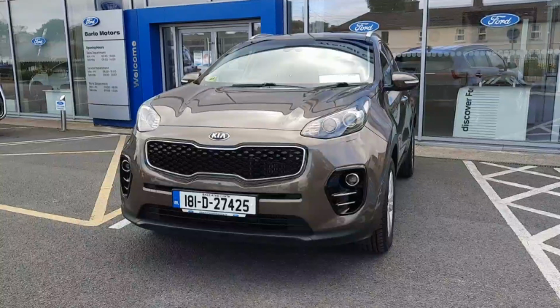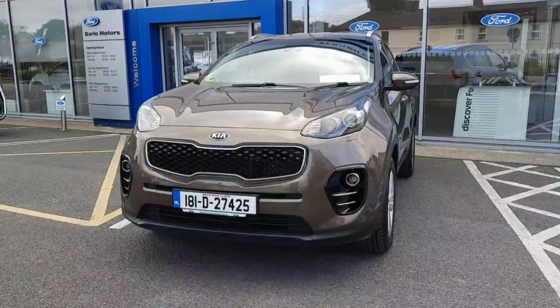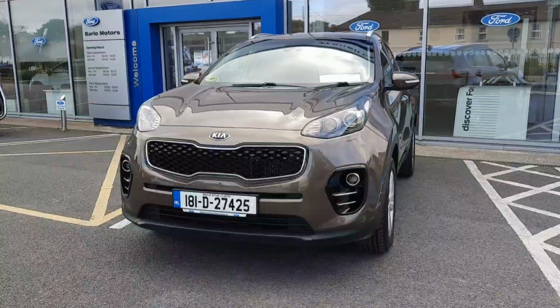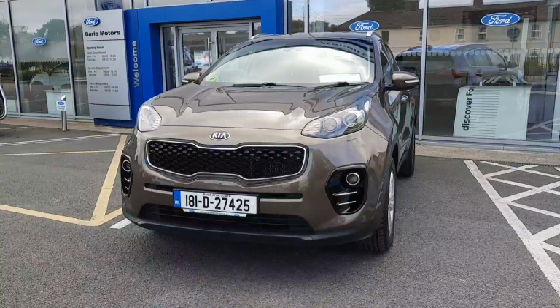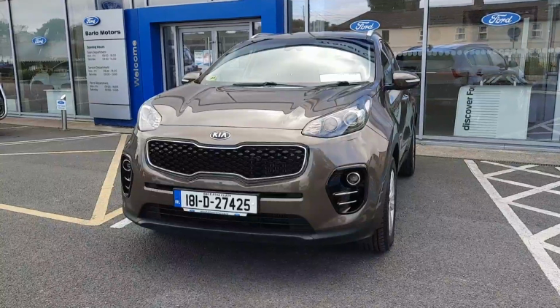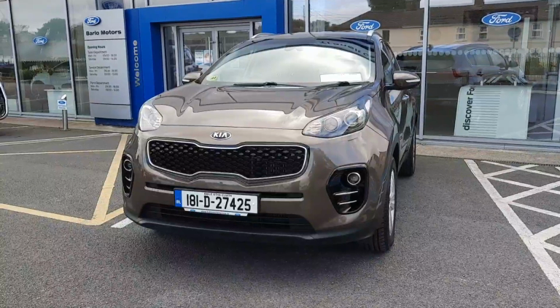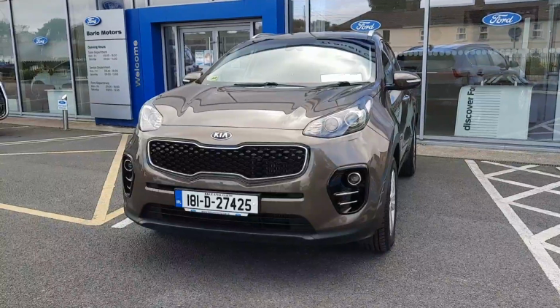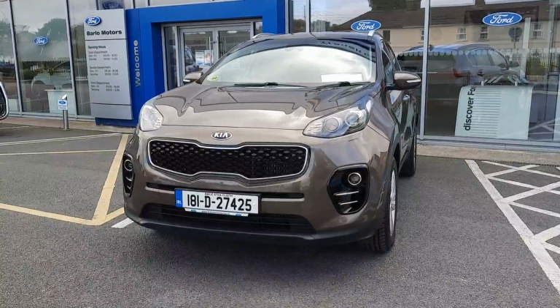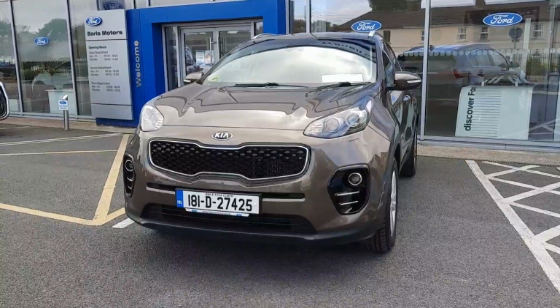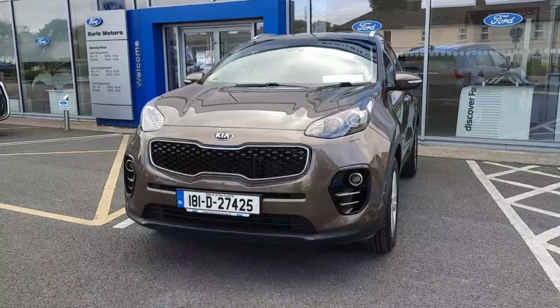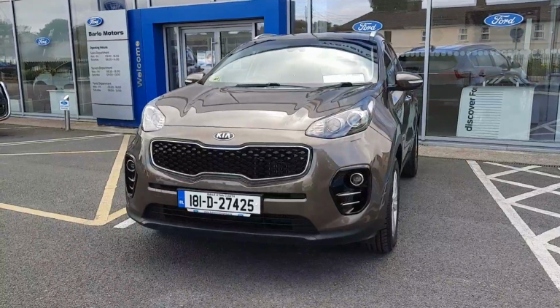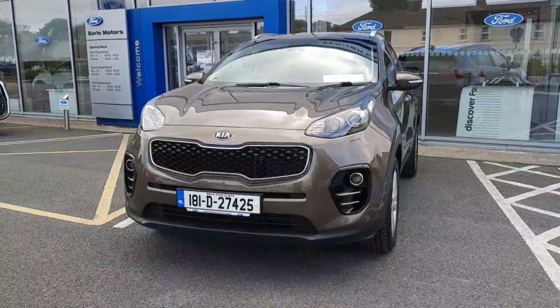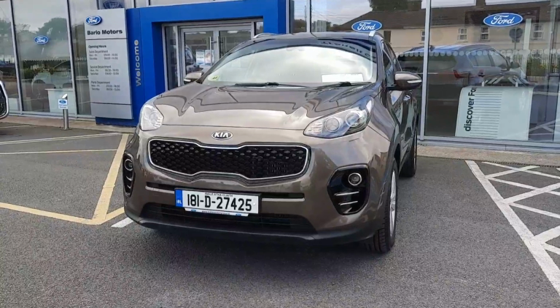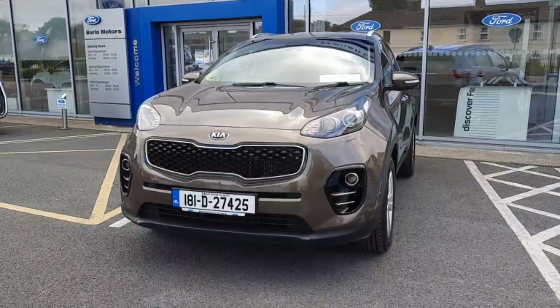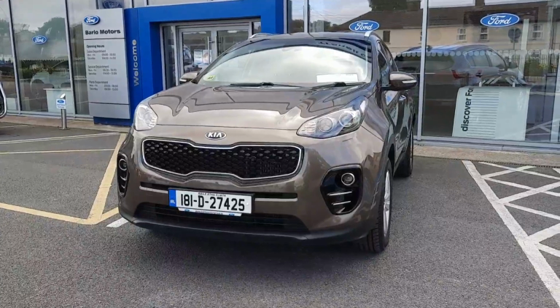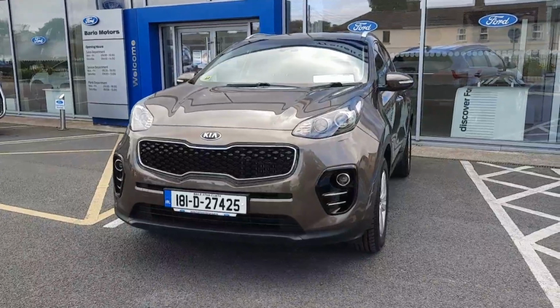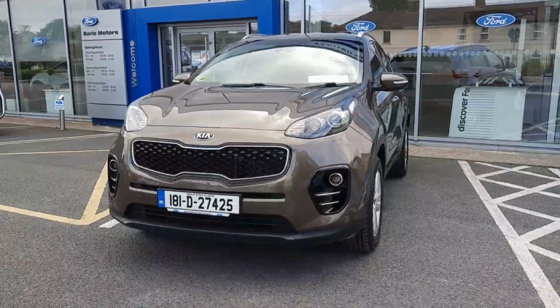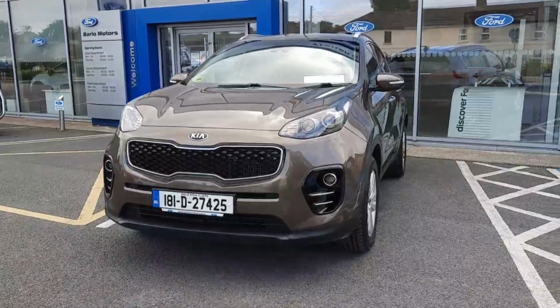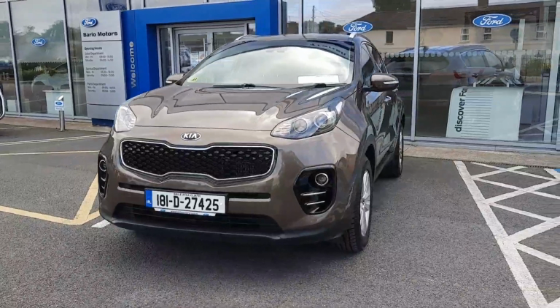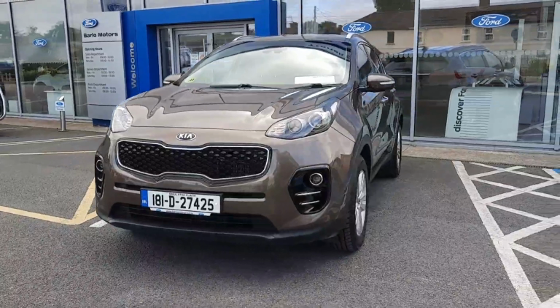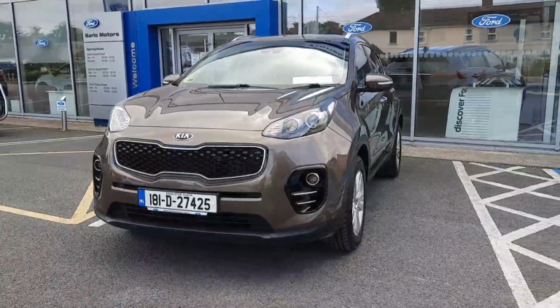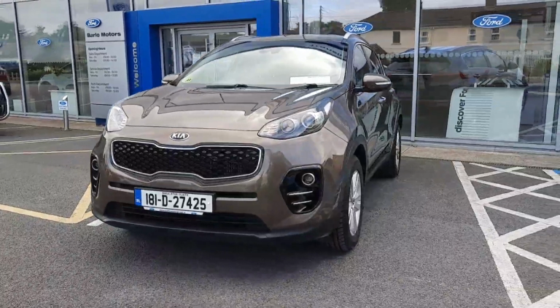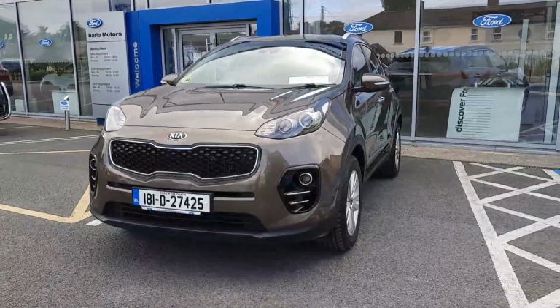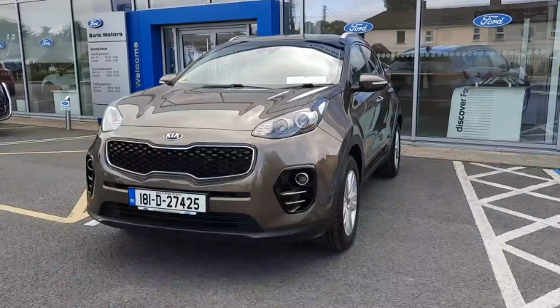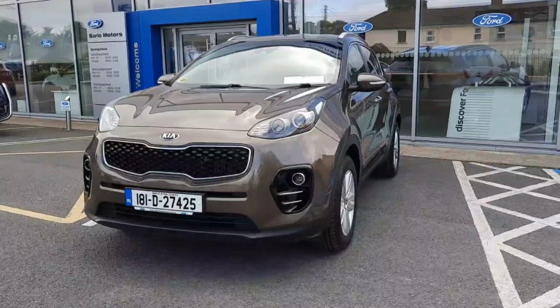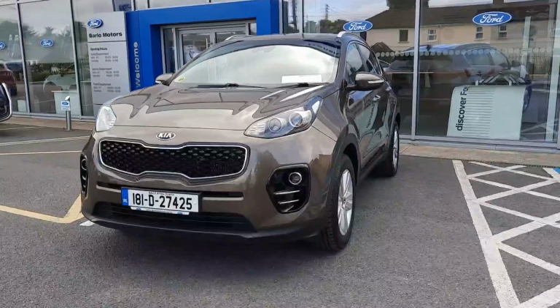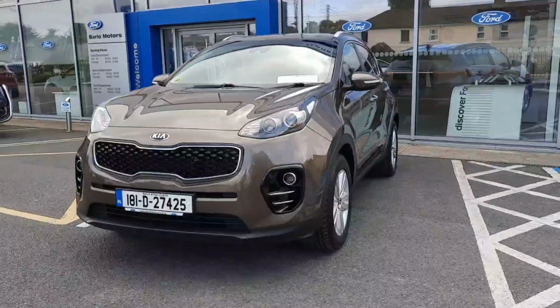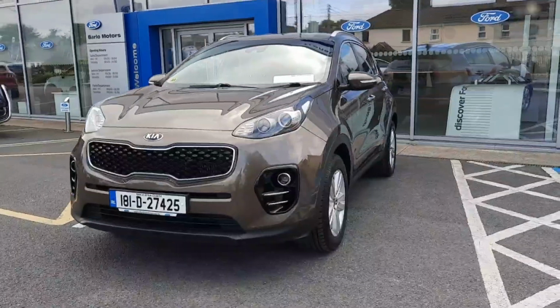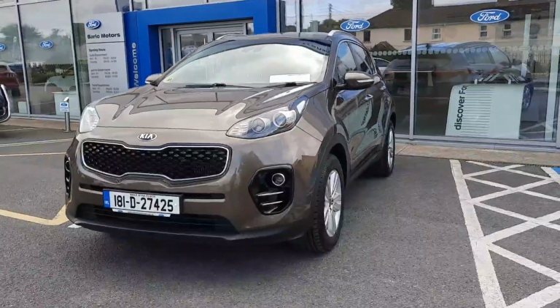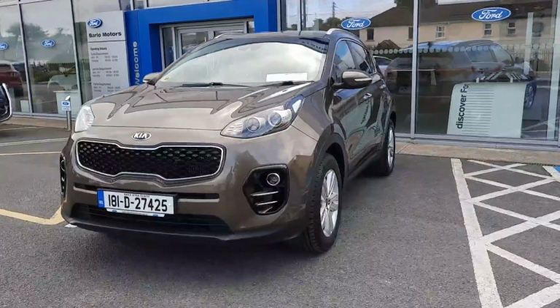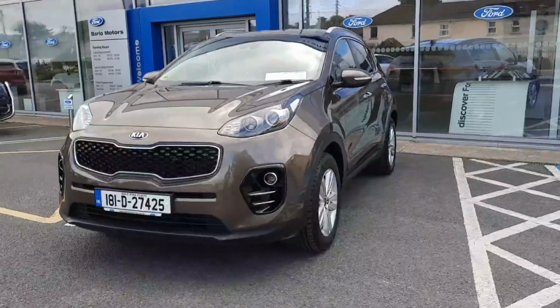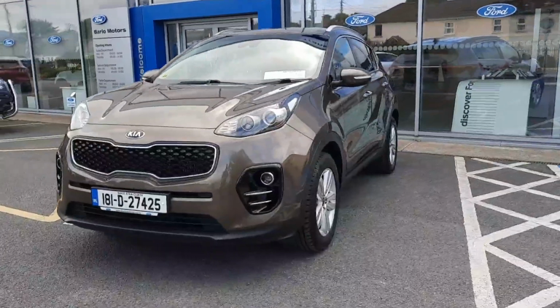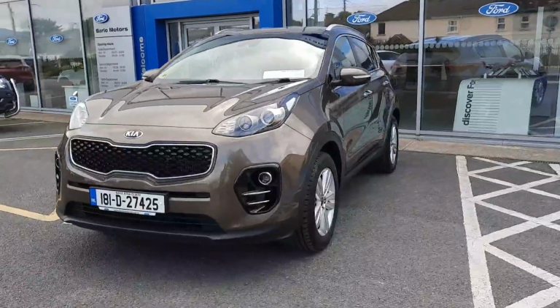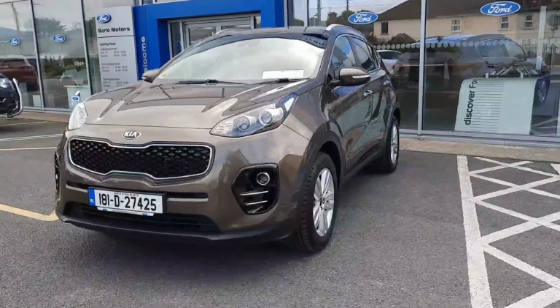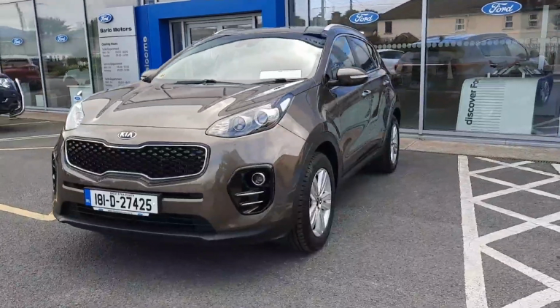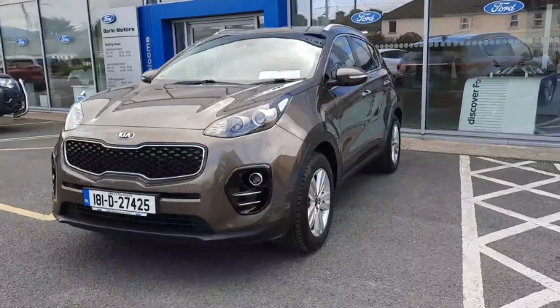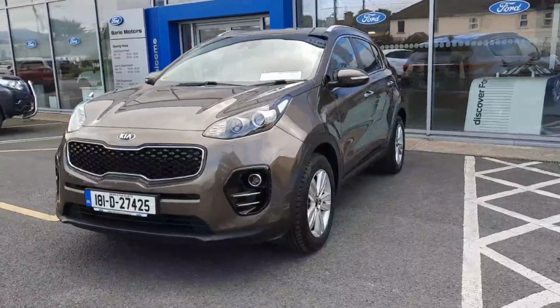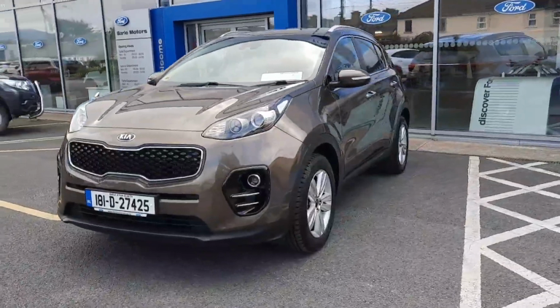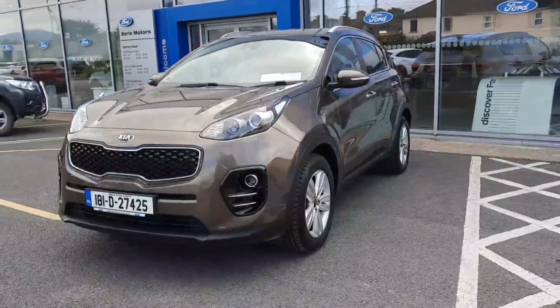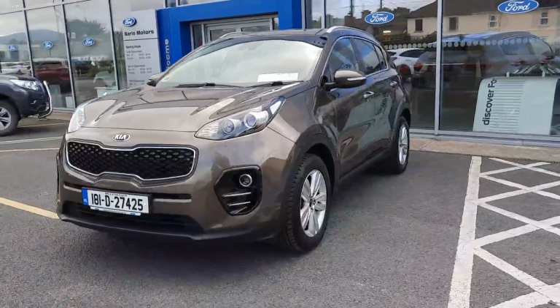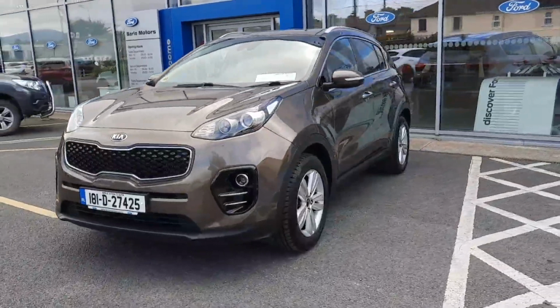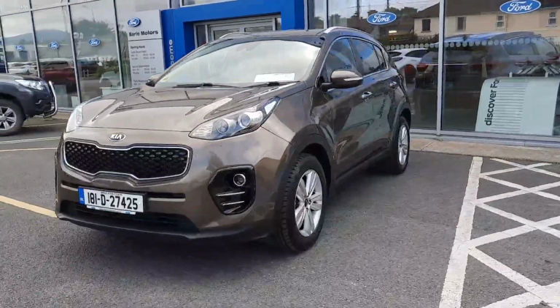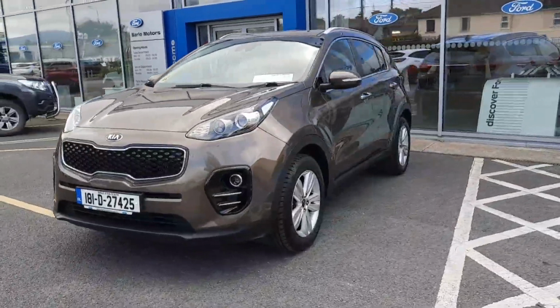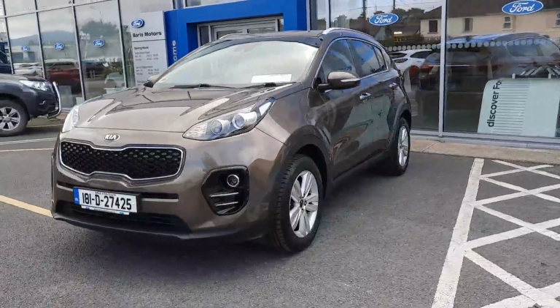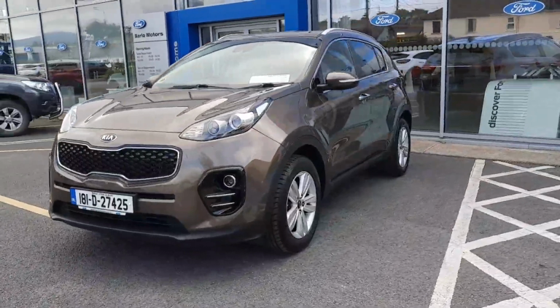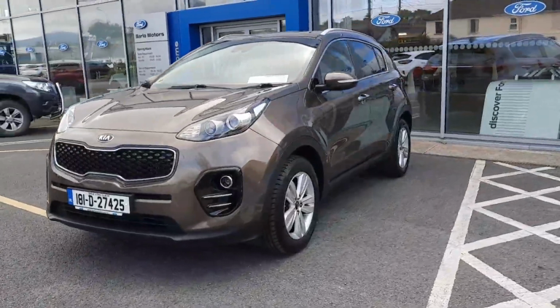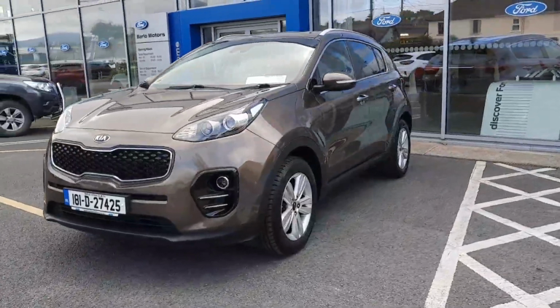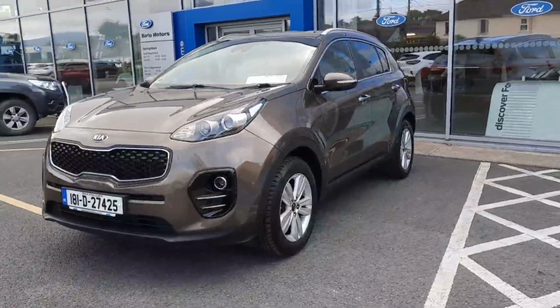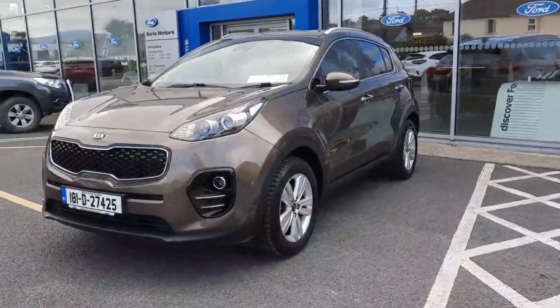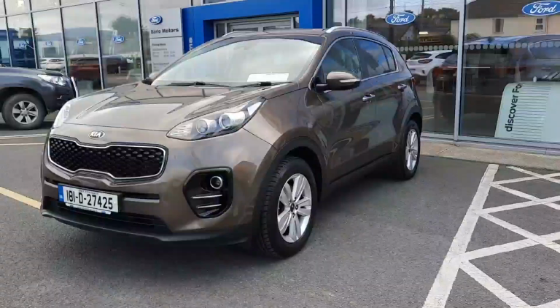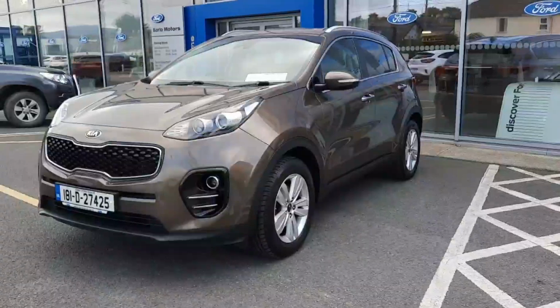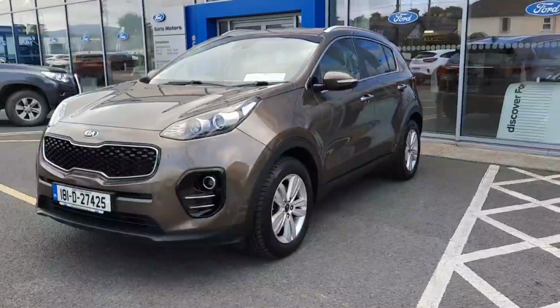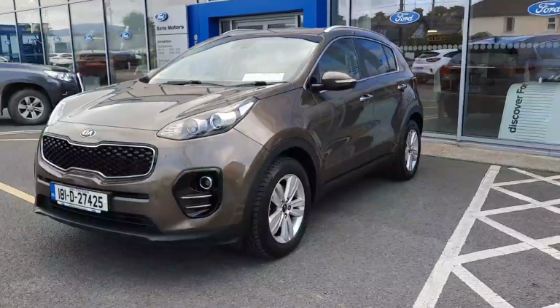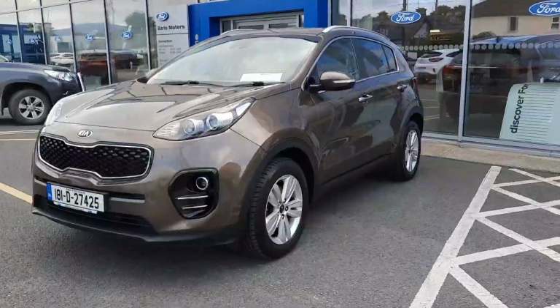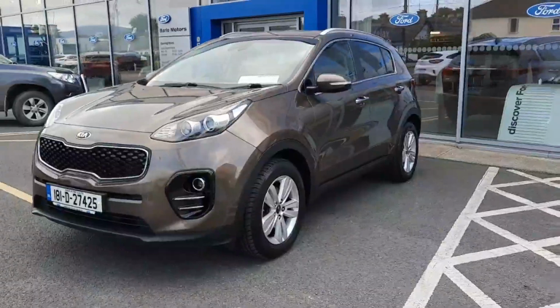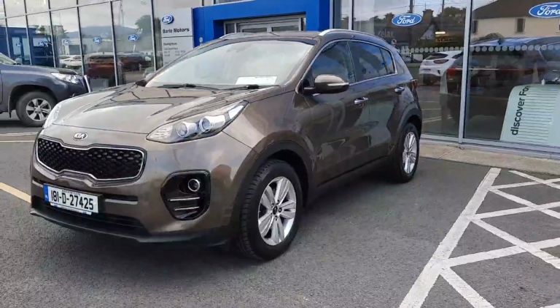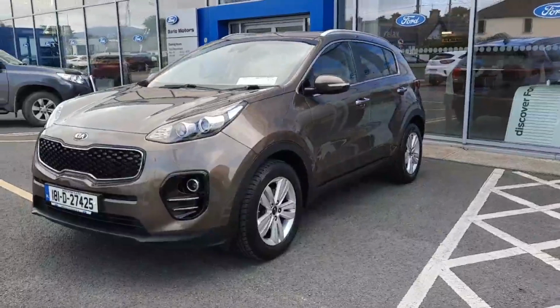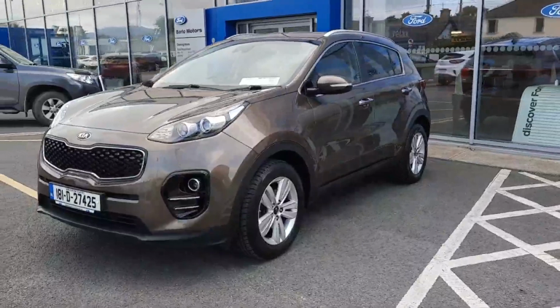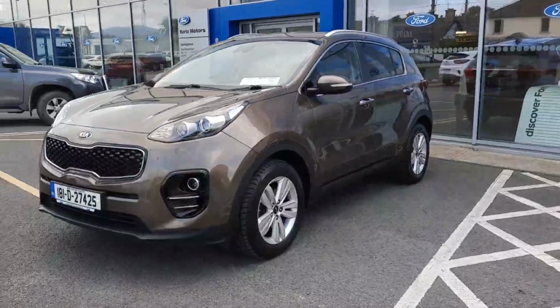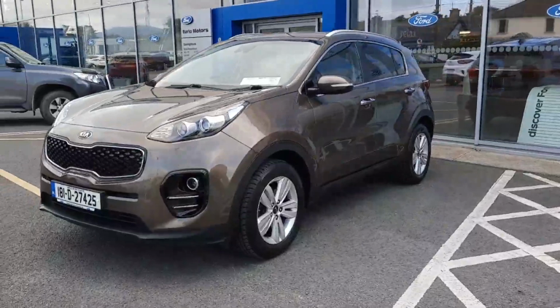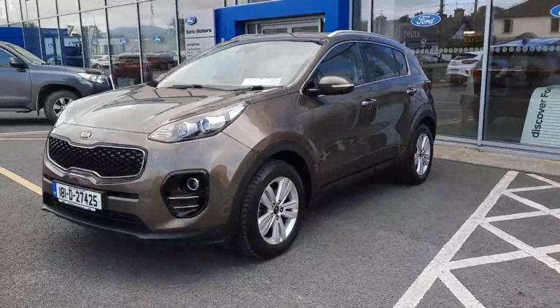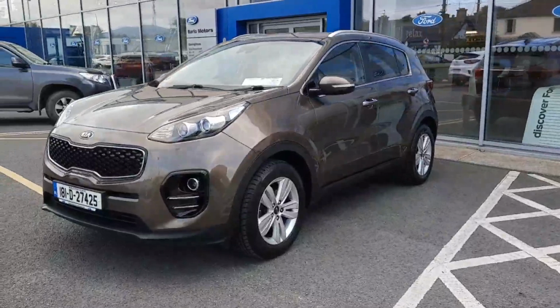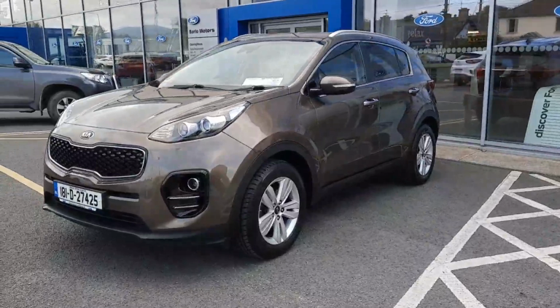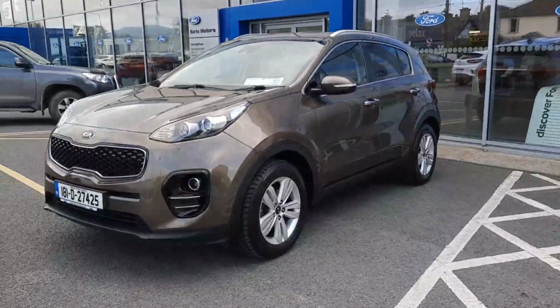Hi, welcome to Barlo Motor Group in Clonmel. Here we have a 2018 Kia Sportage, and this is the Platinum model.